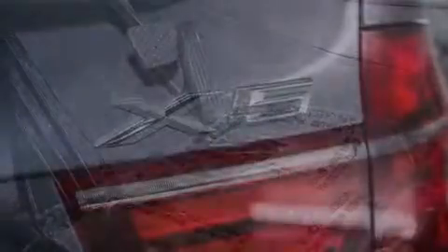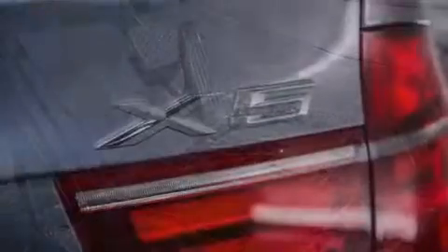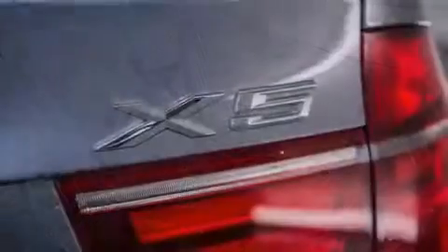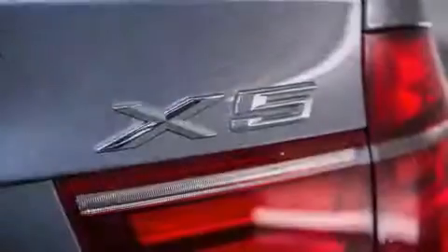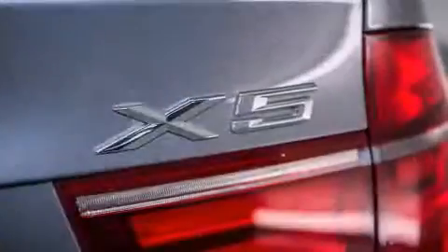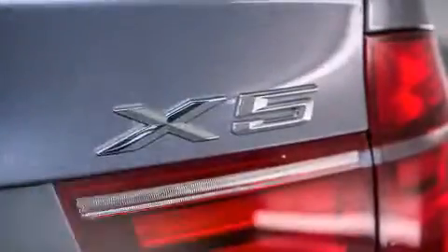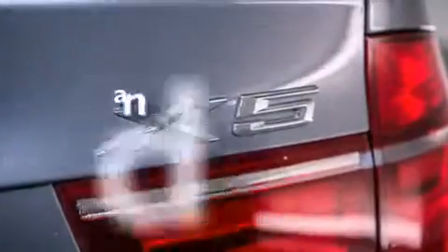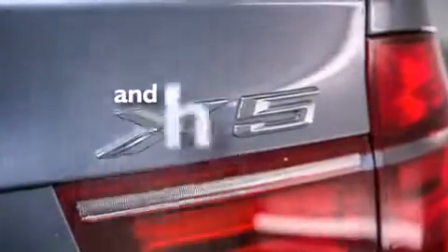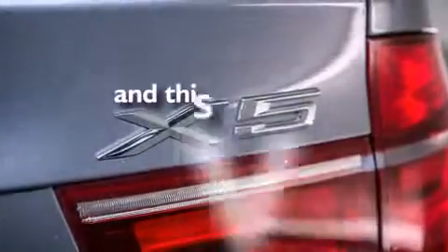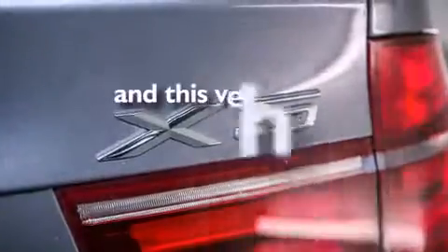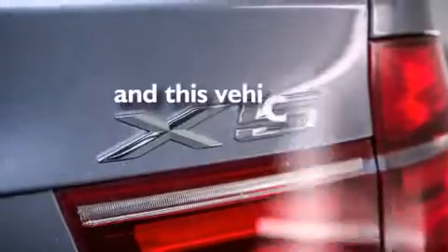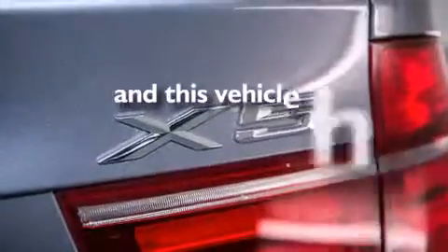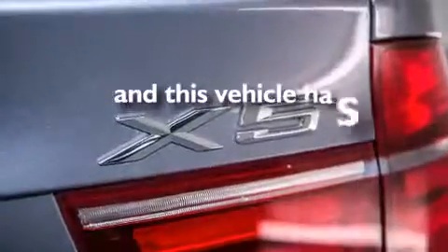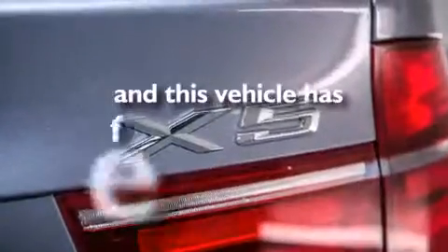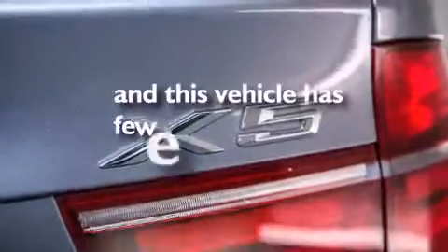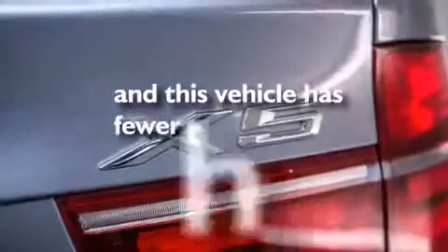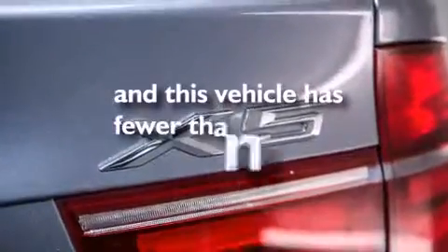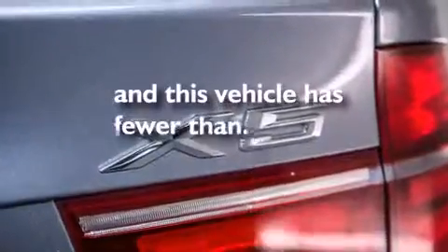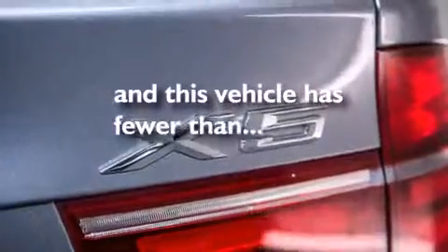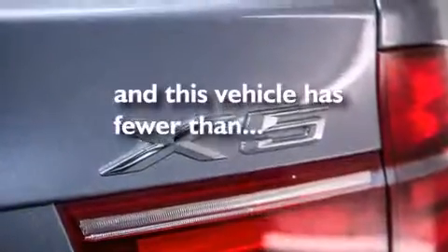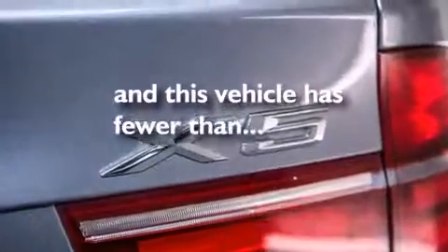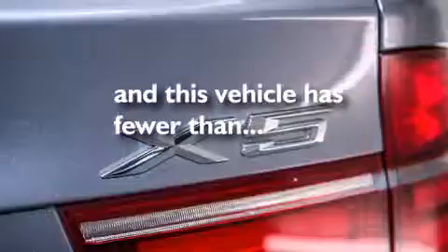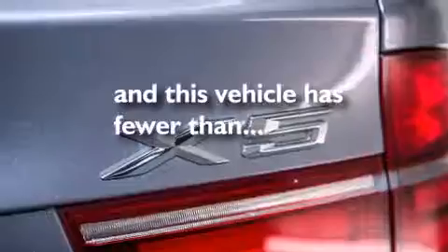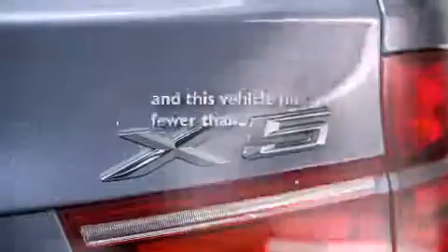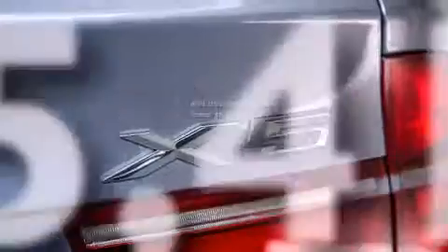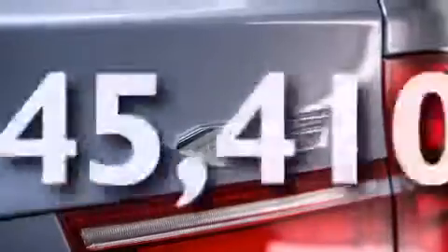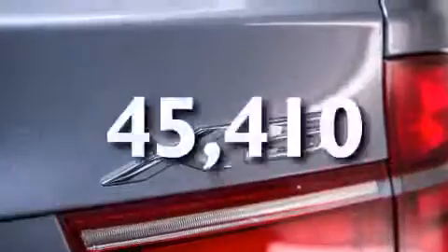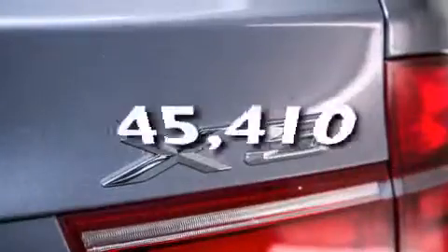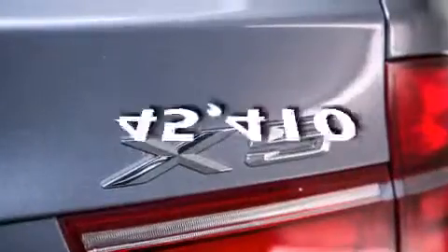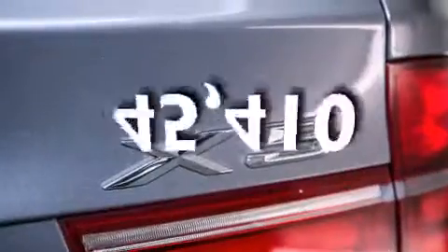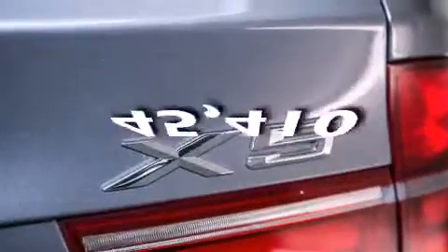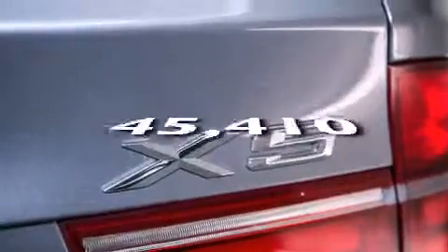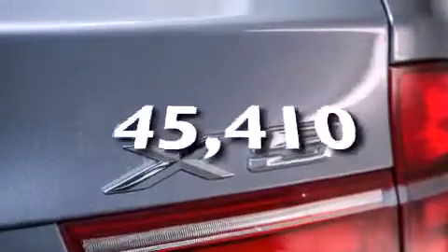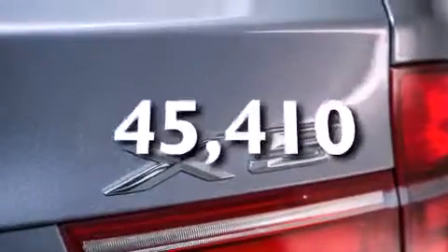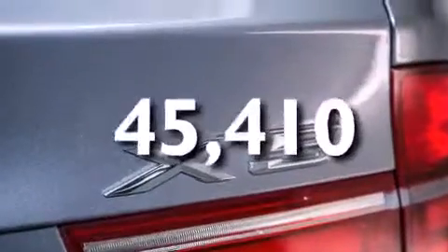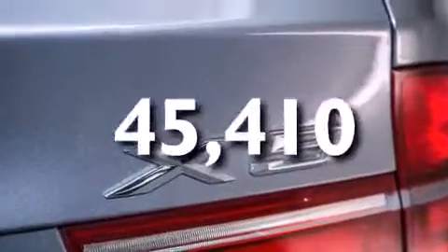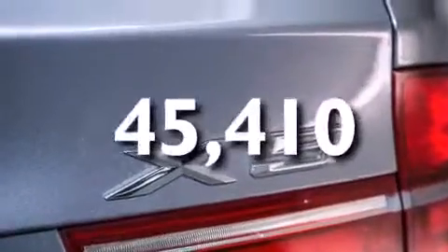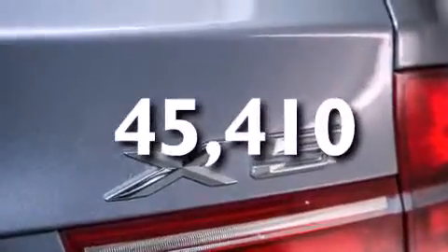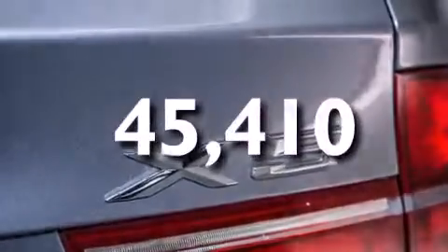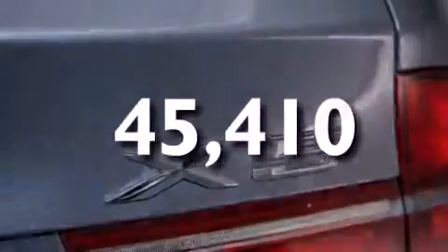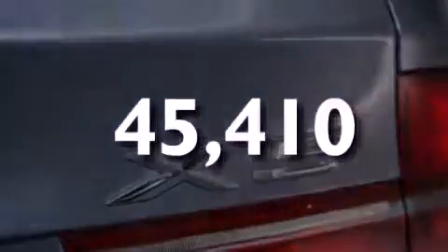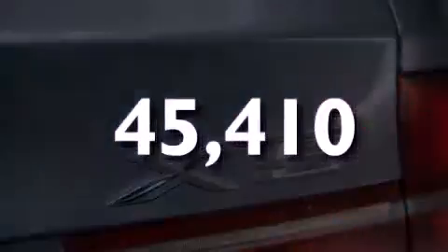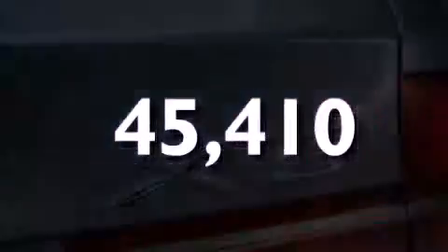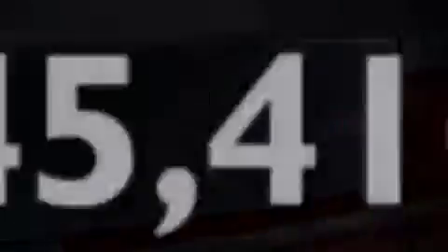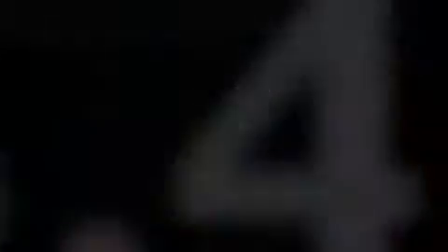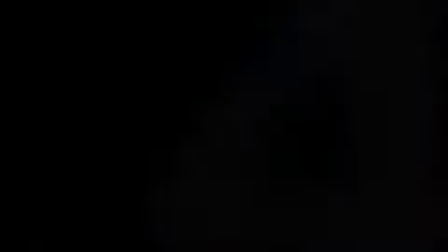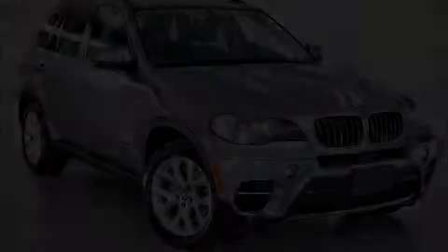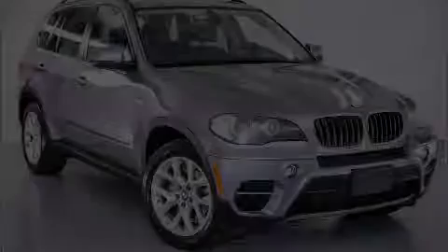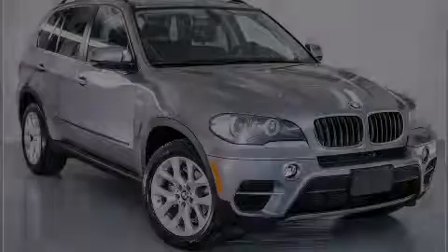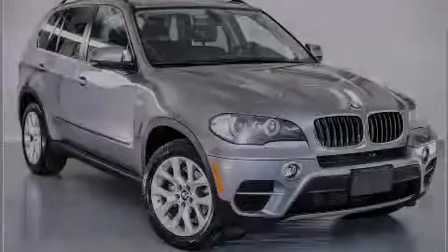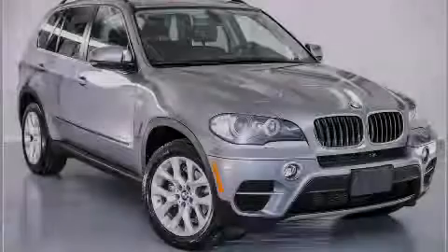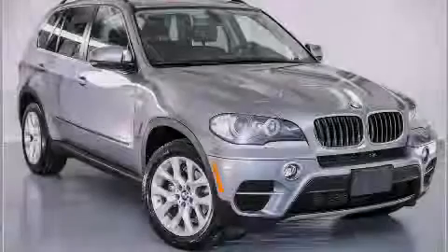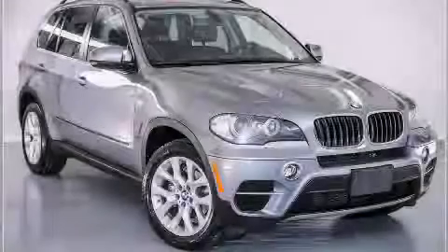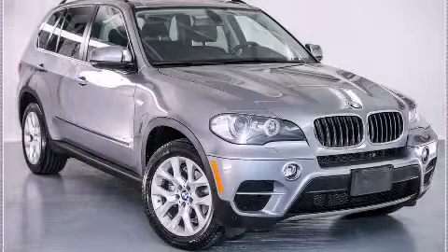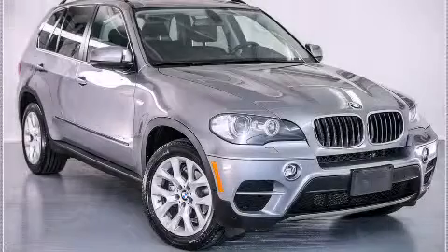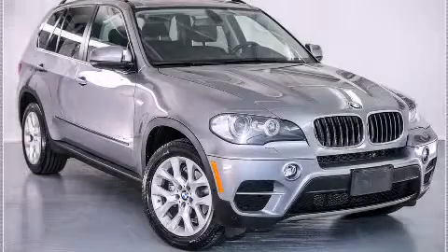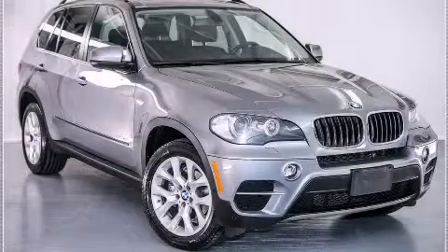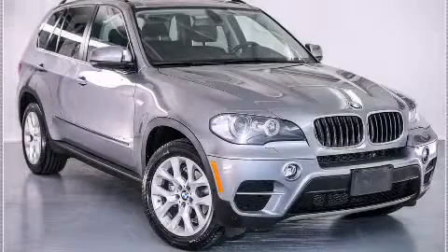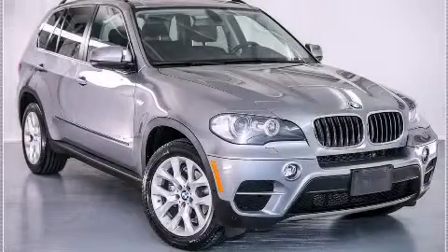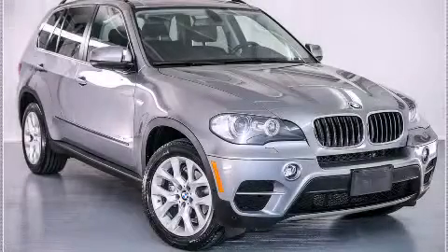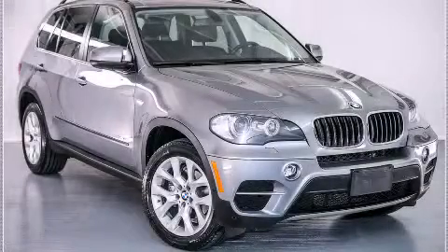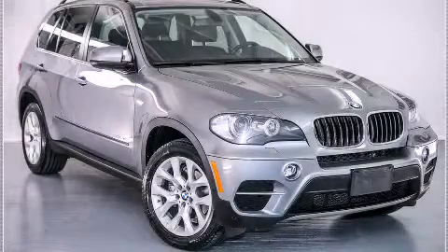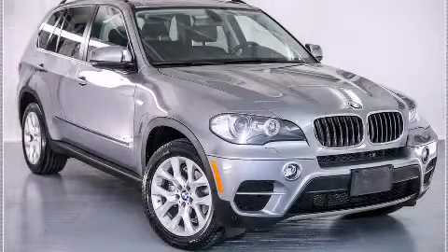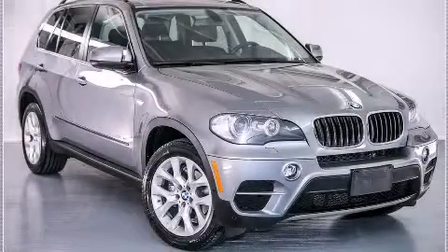This vehicle has fewer than 46,000 miles on the odometer. We invite you to contact us today to learn more about this vehicle.